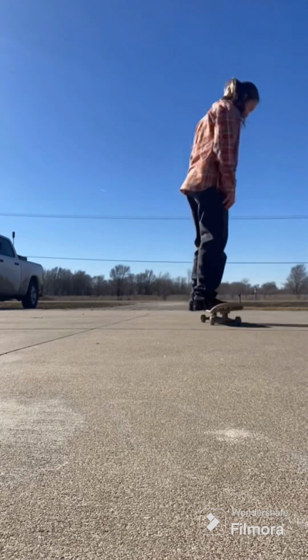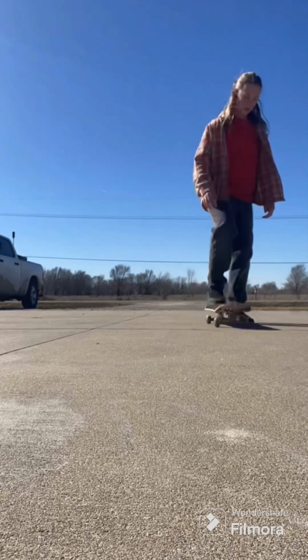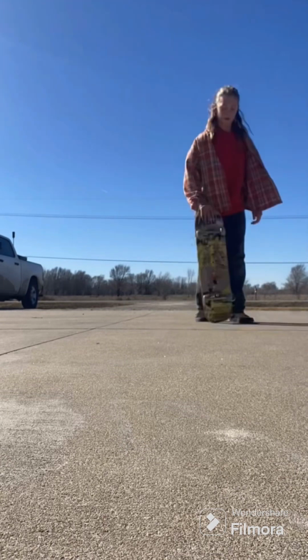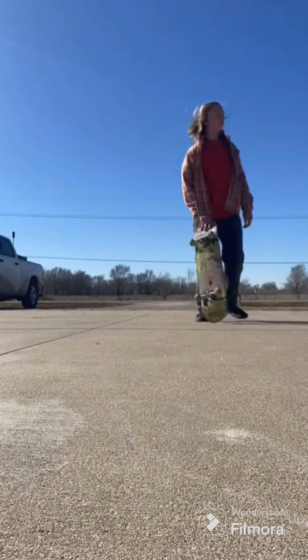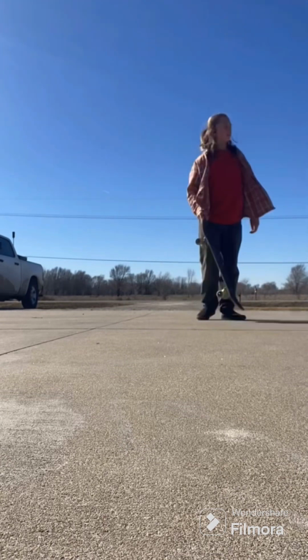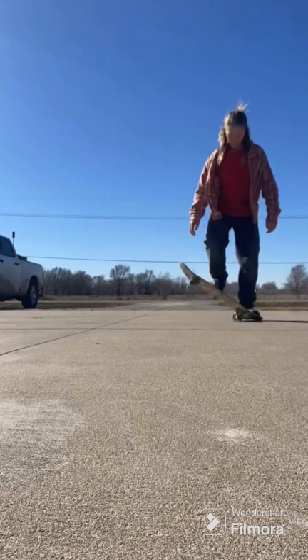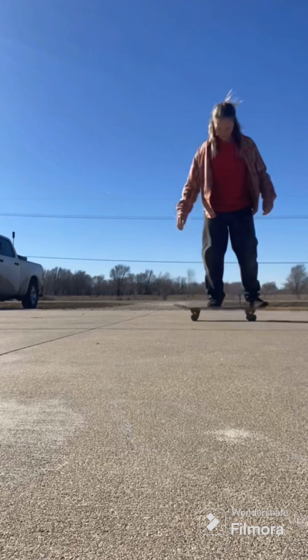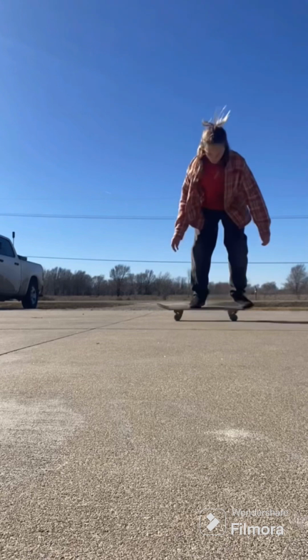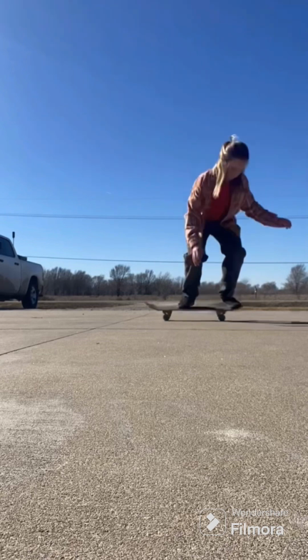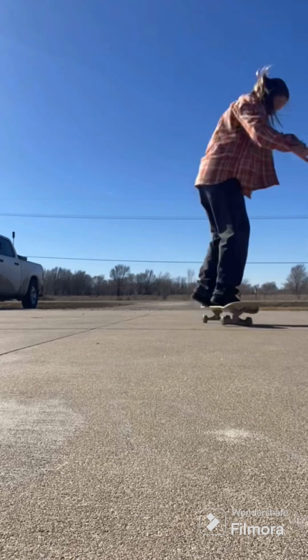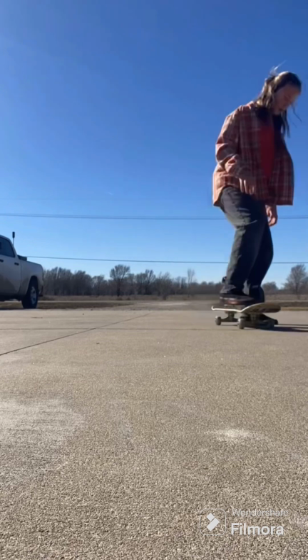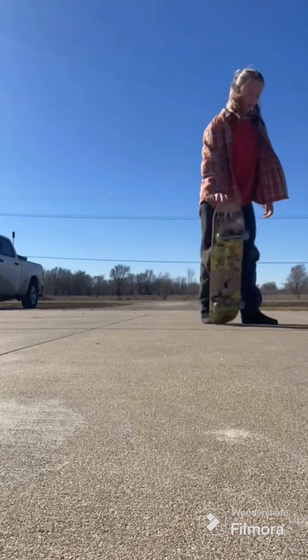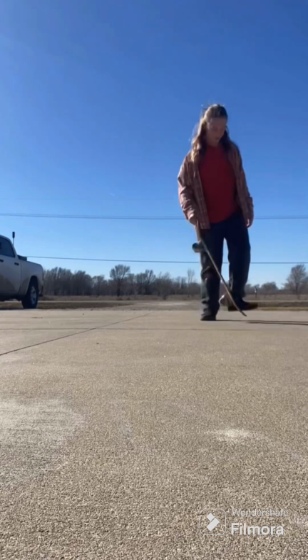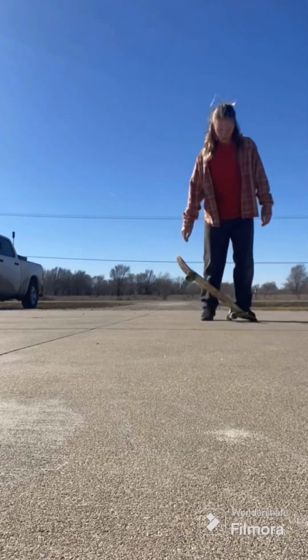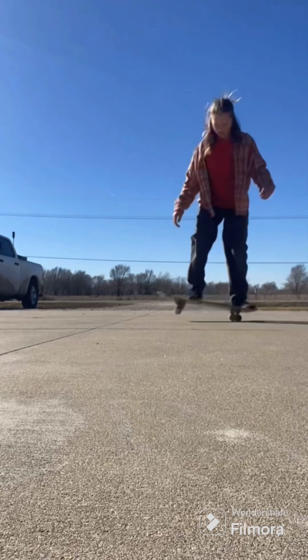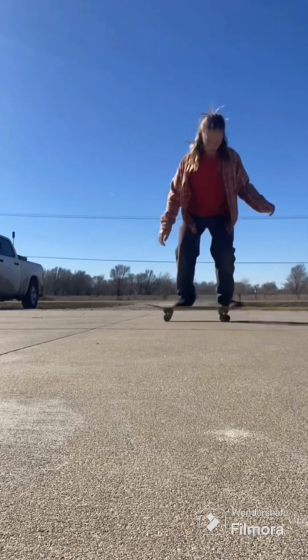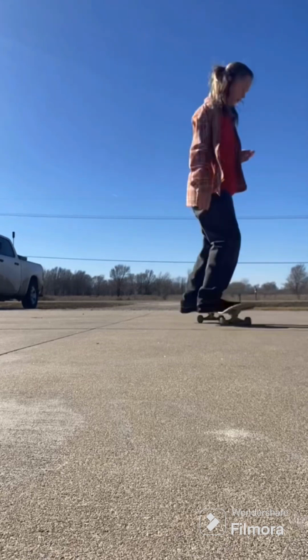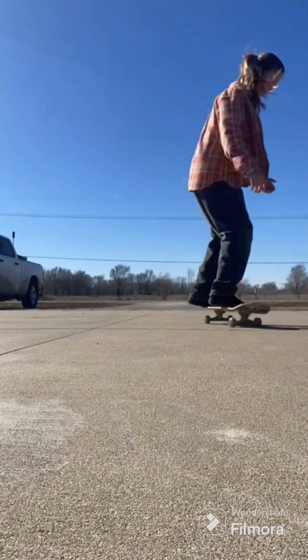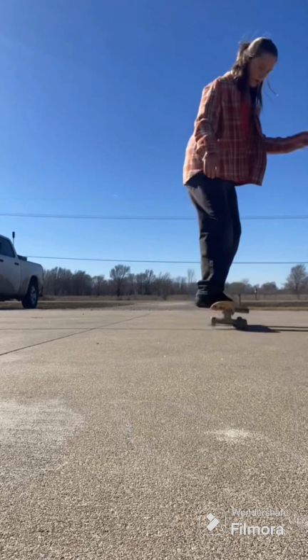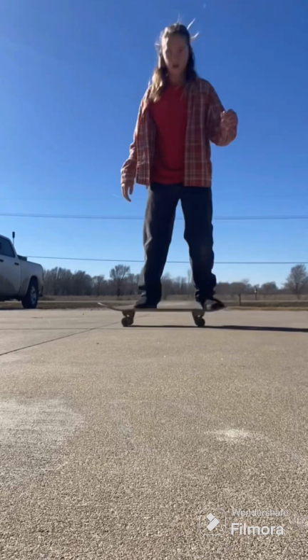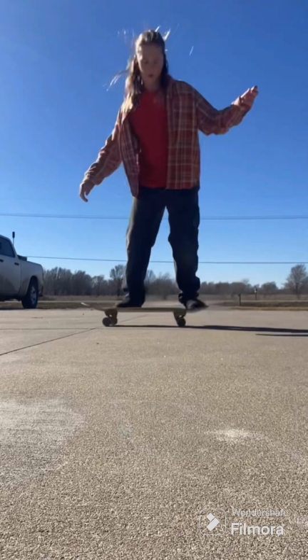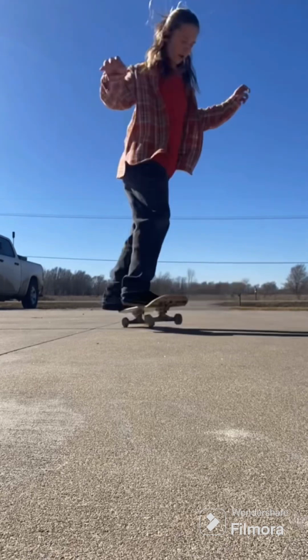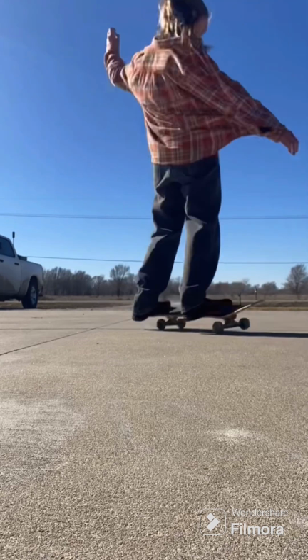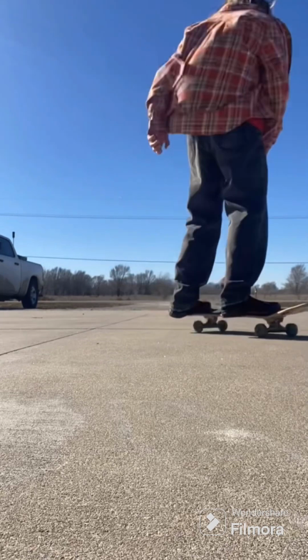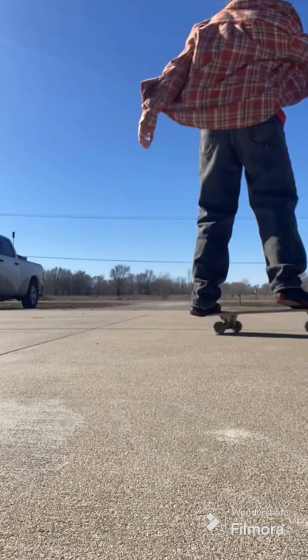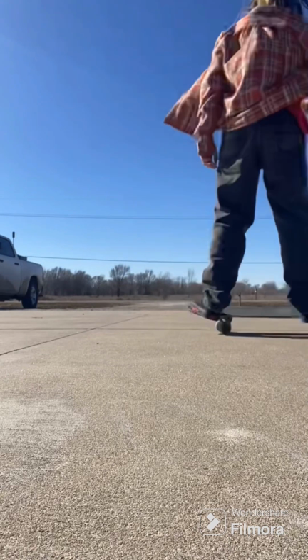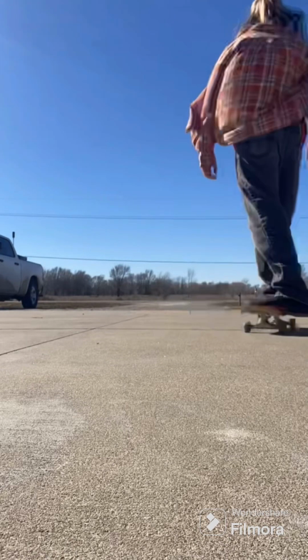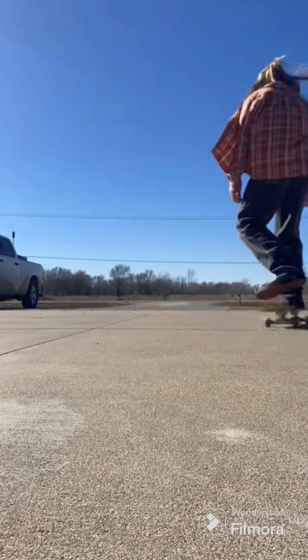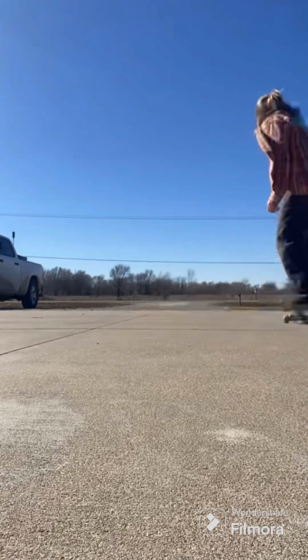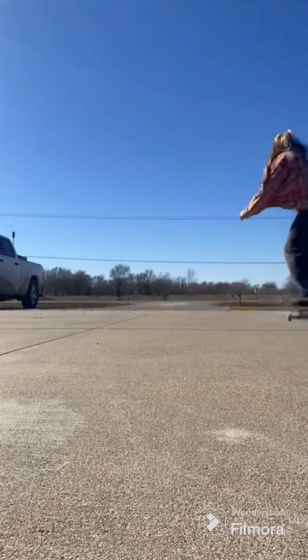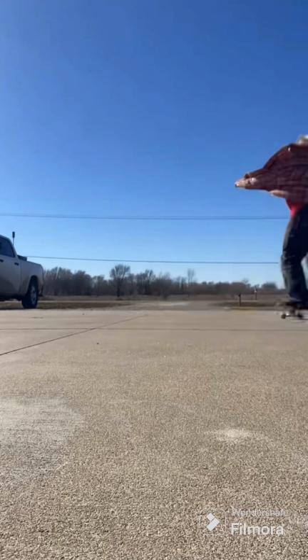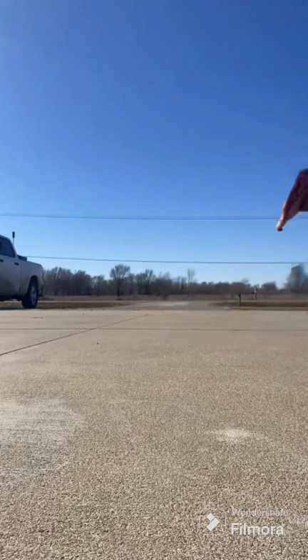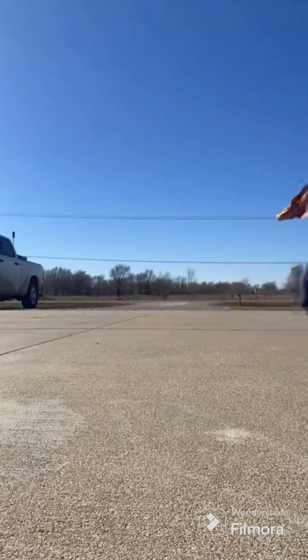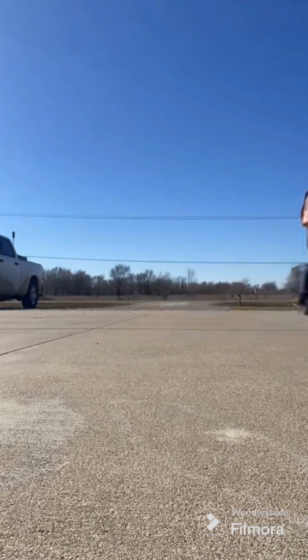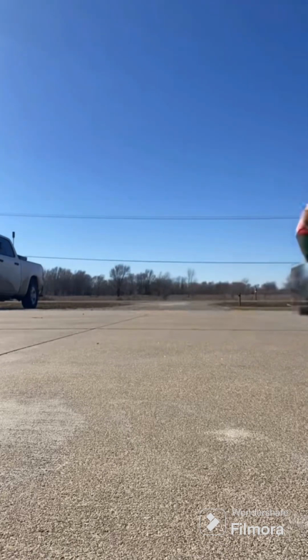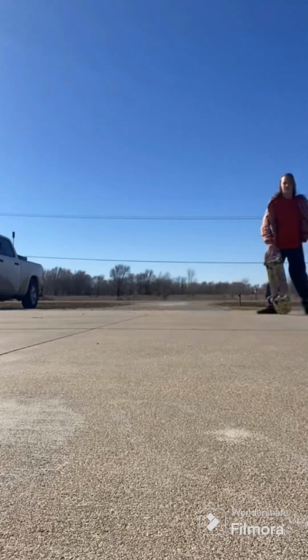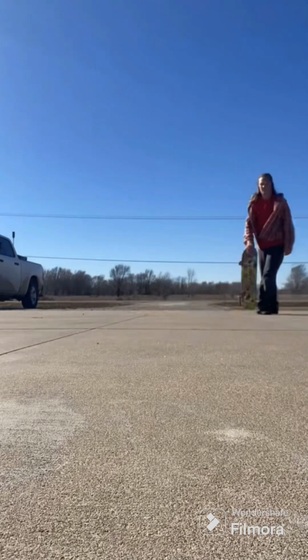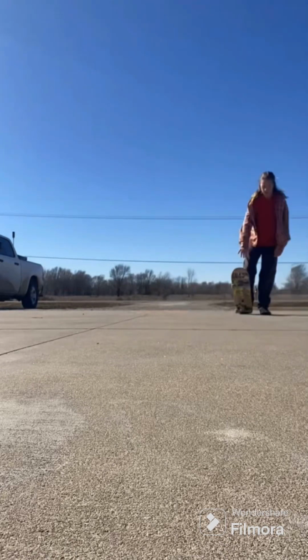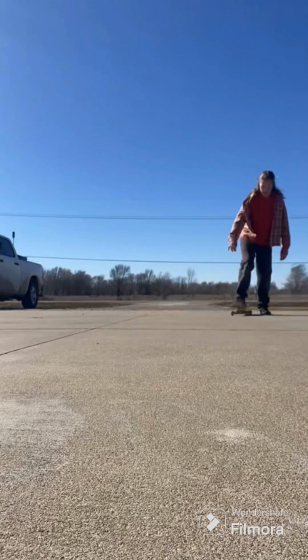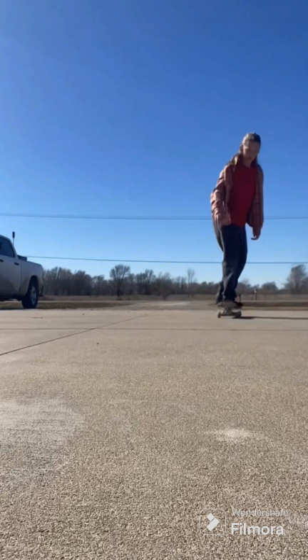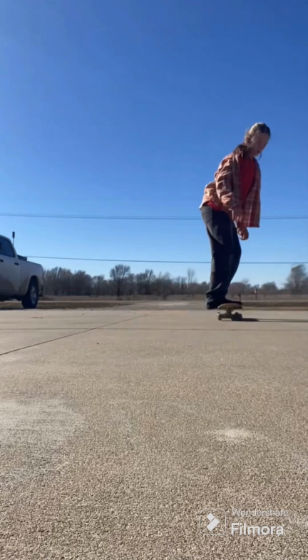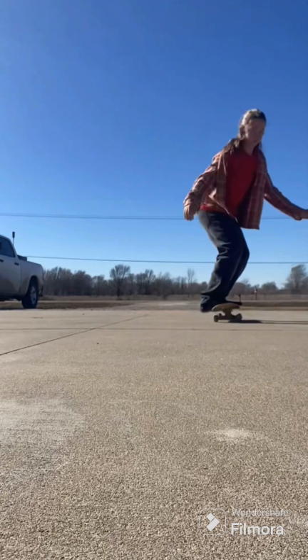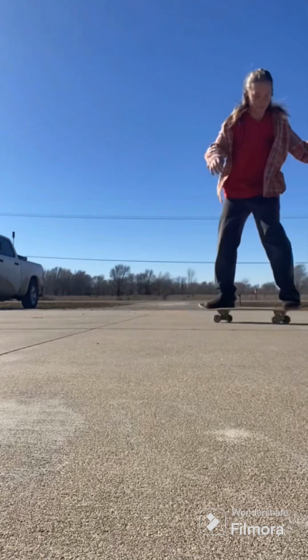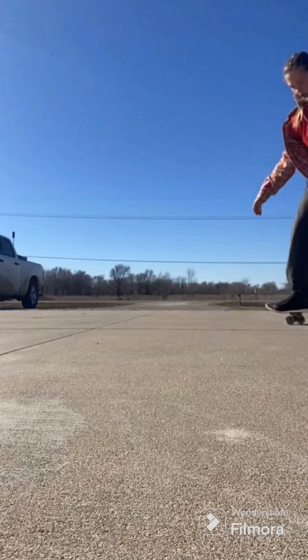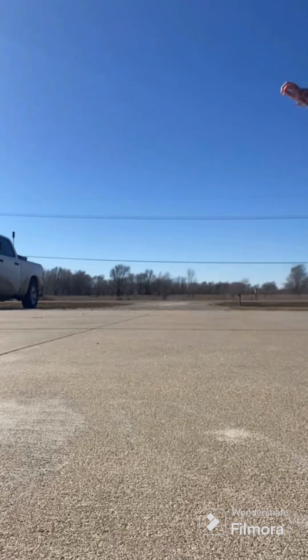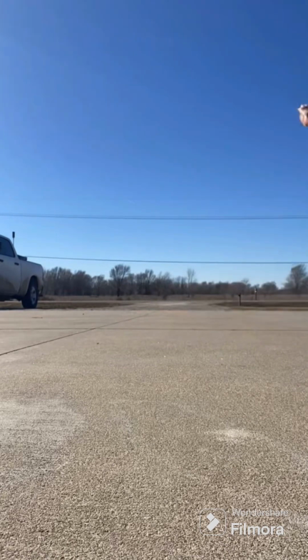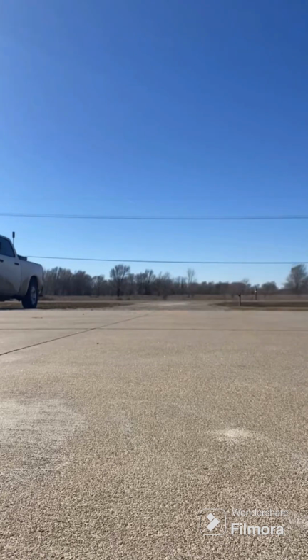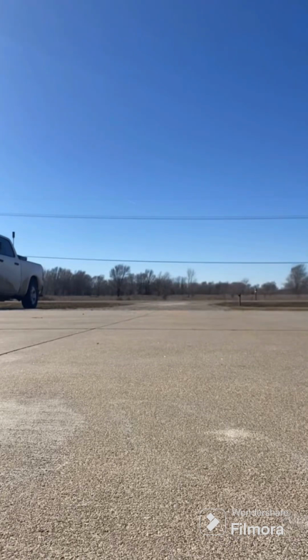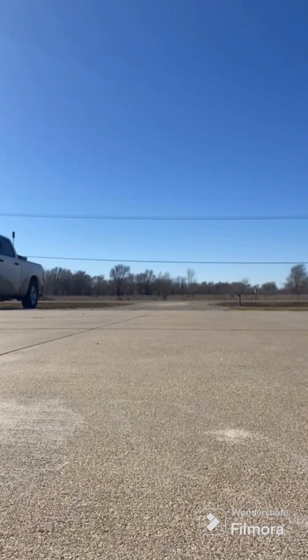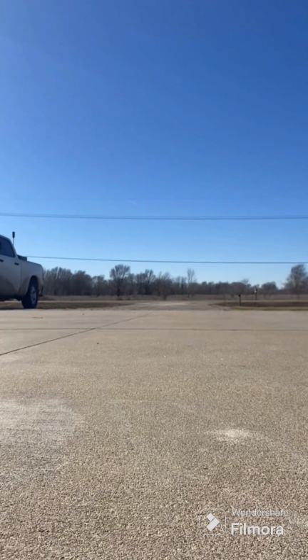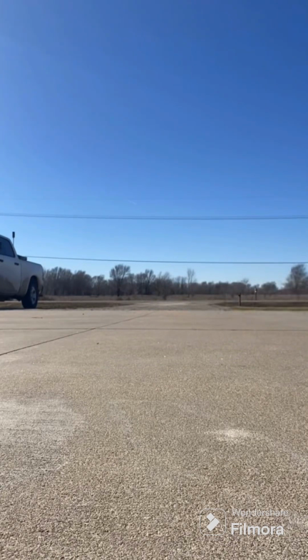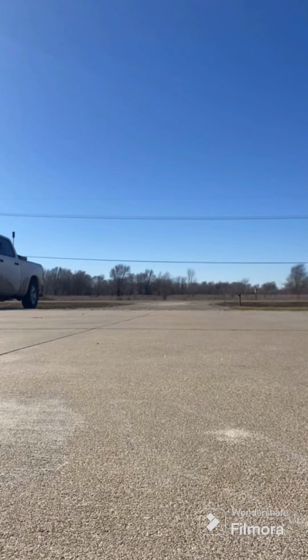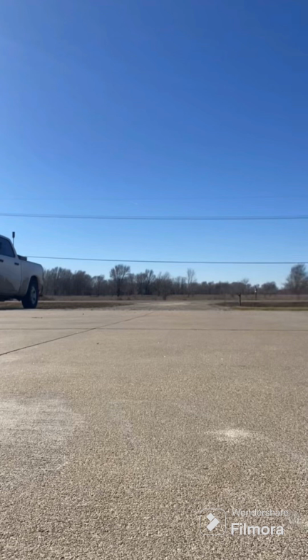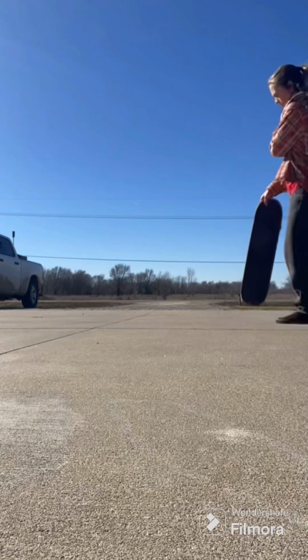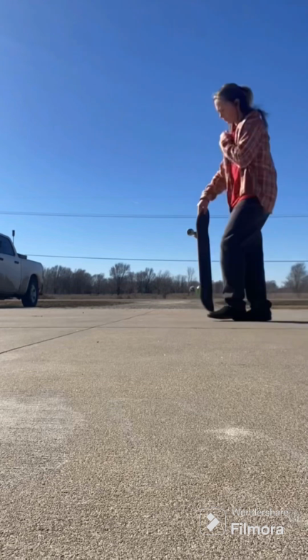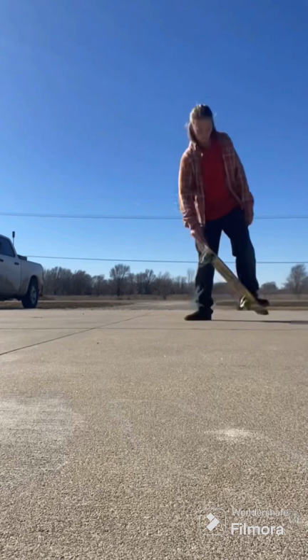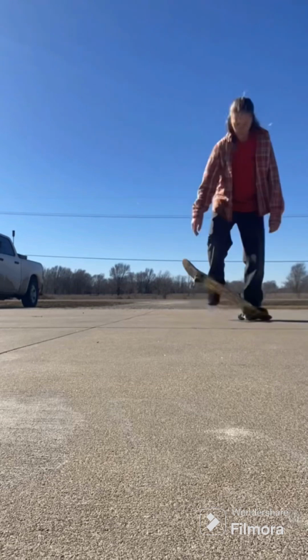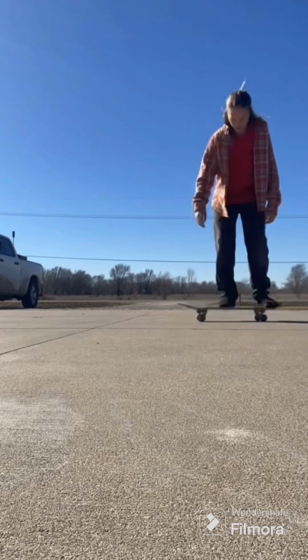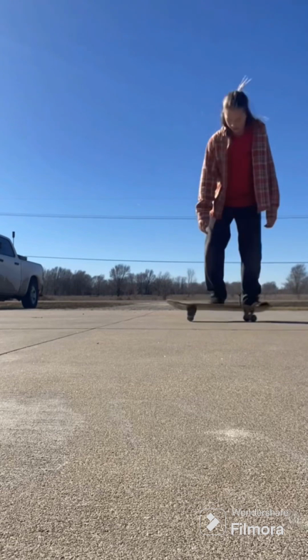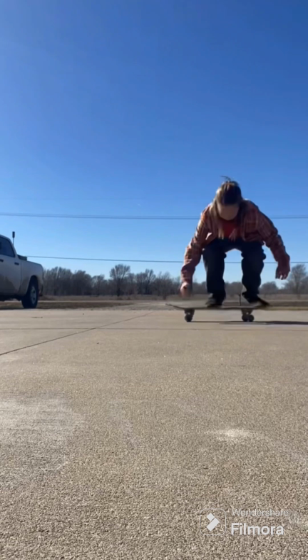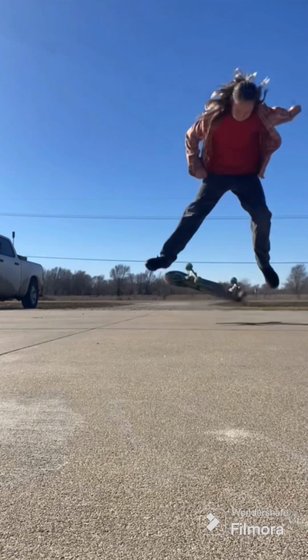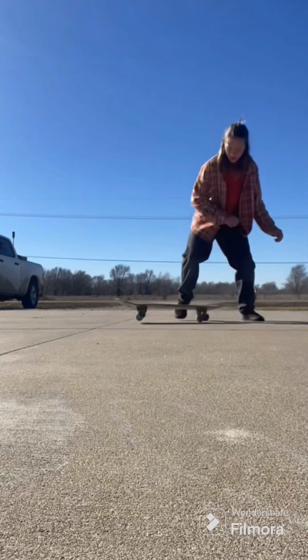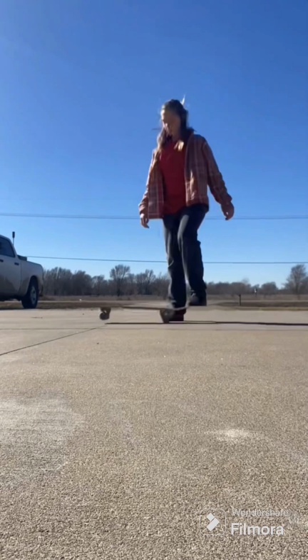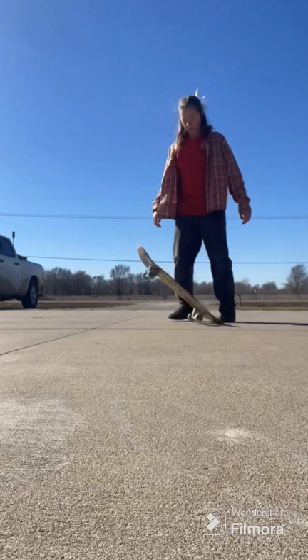I just had to keep practicing and practicing — still the first day. I rolled around, tried some random stuff. I think I tried the power slide.